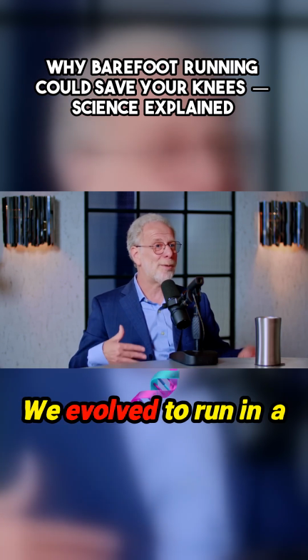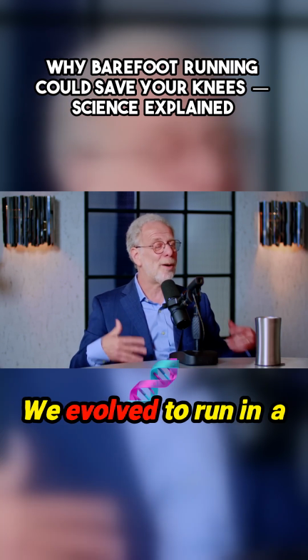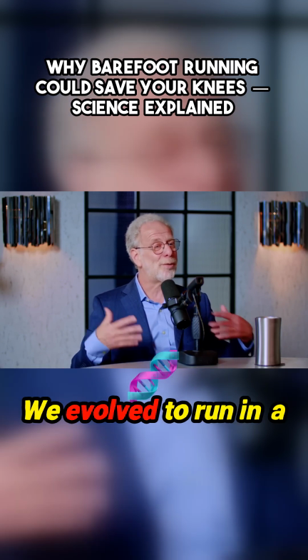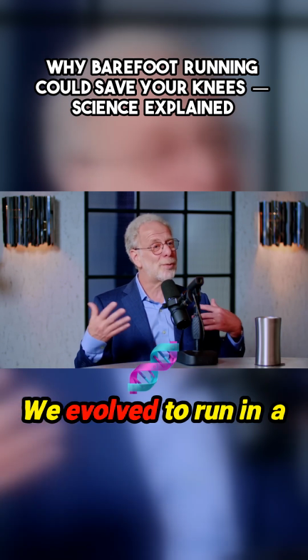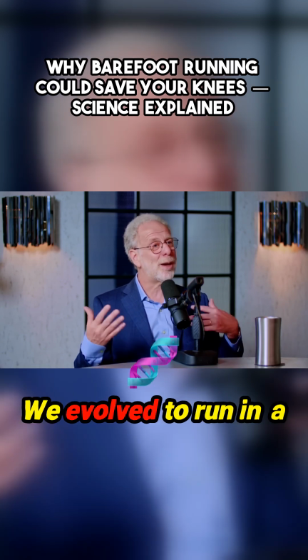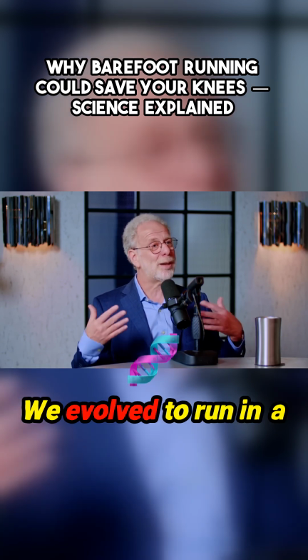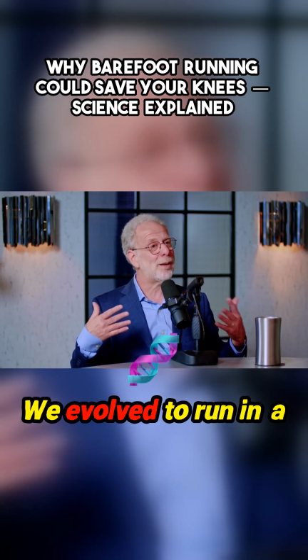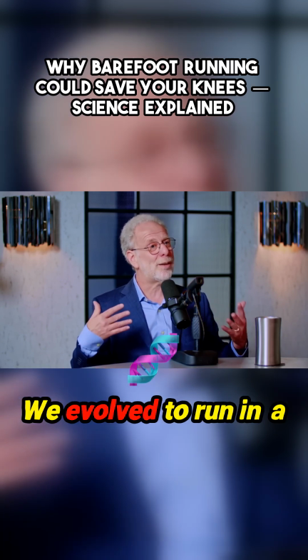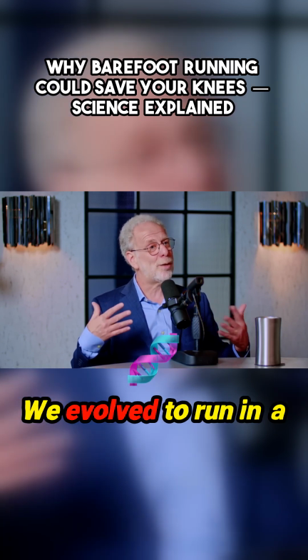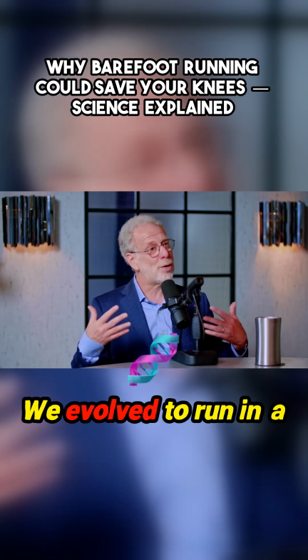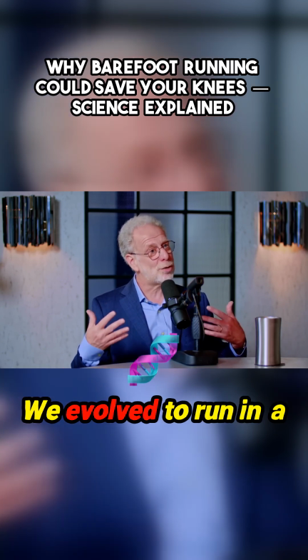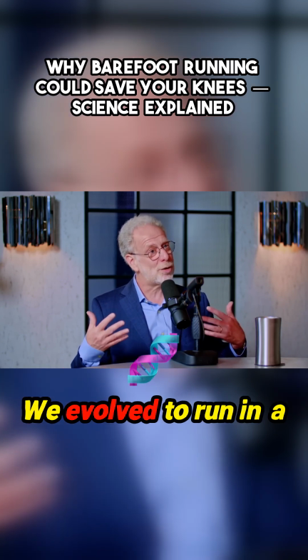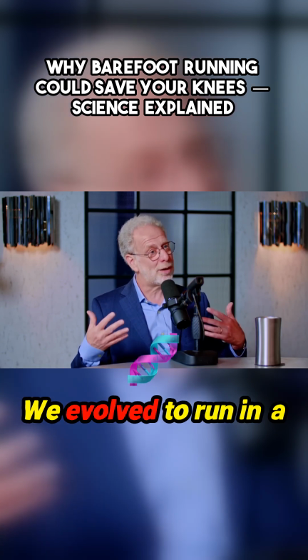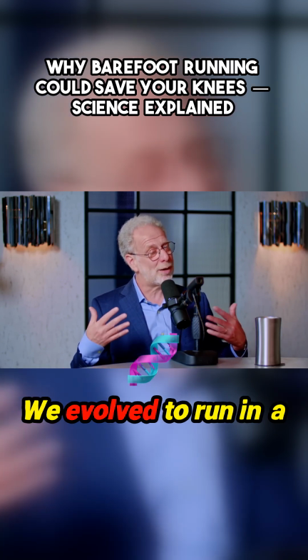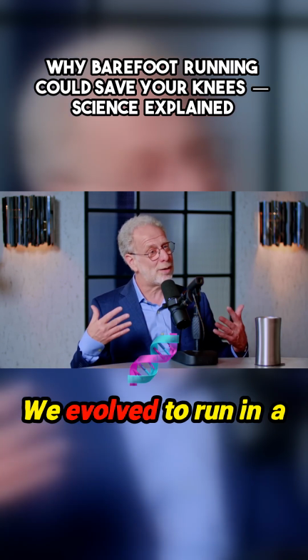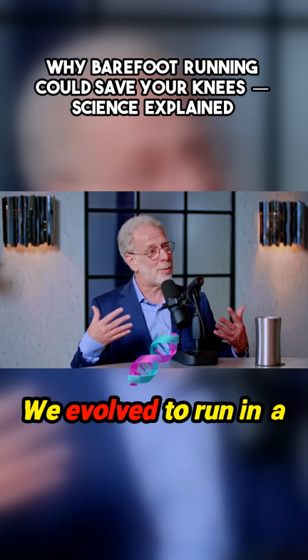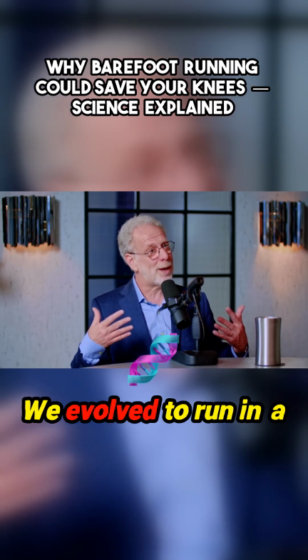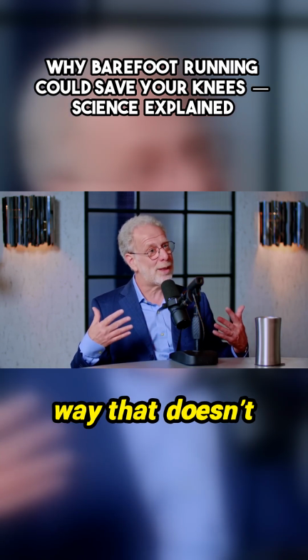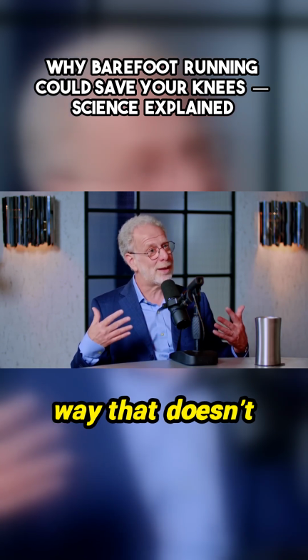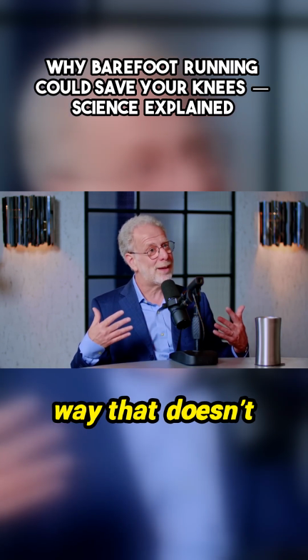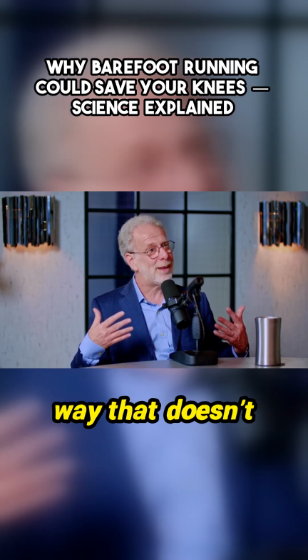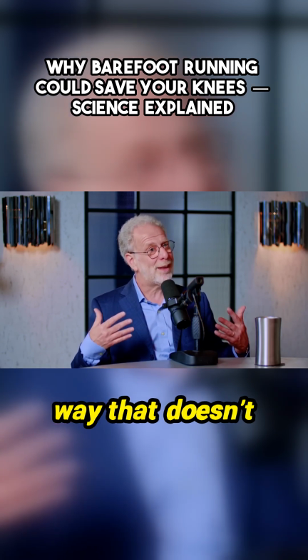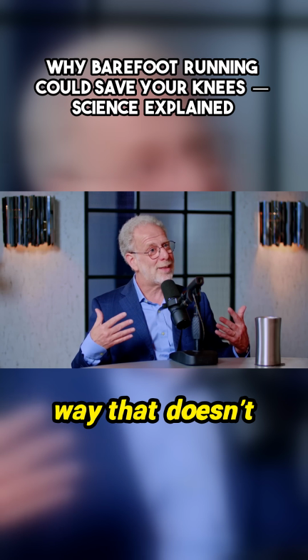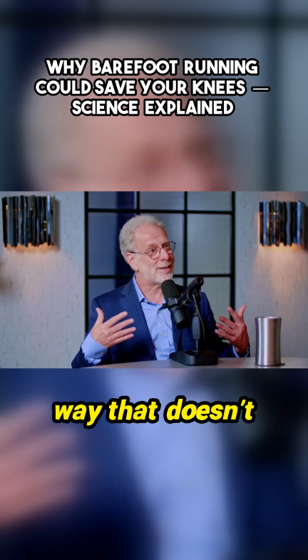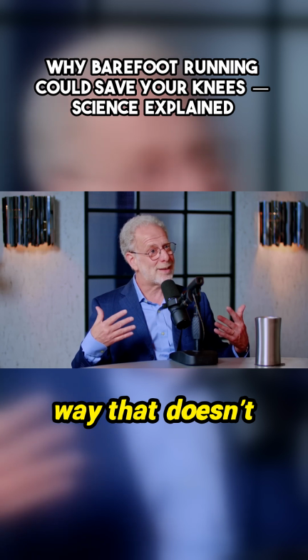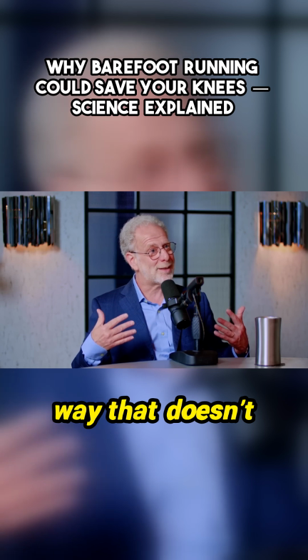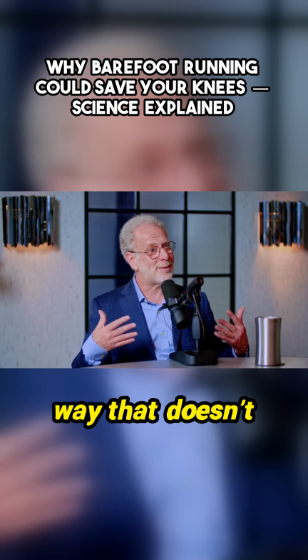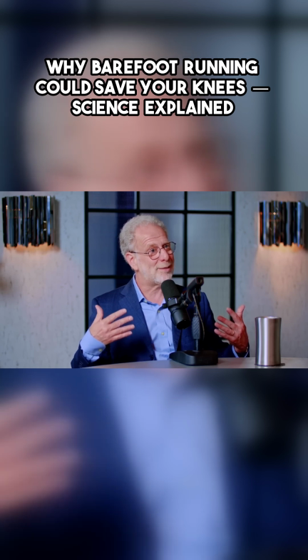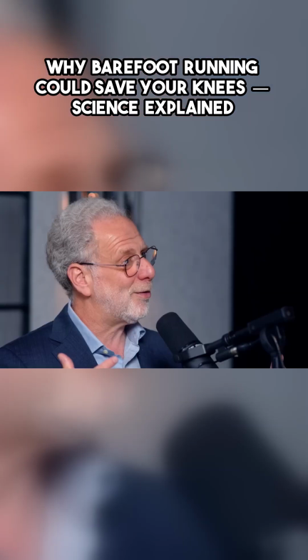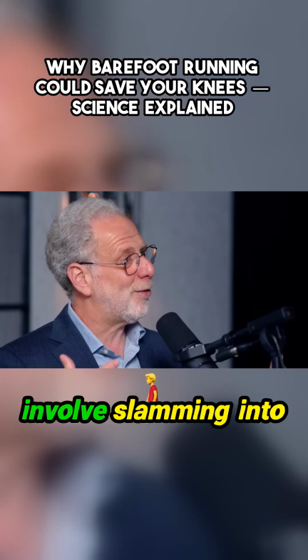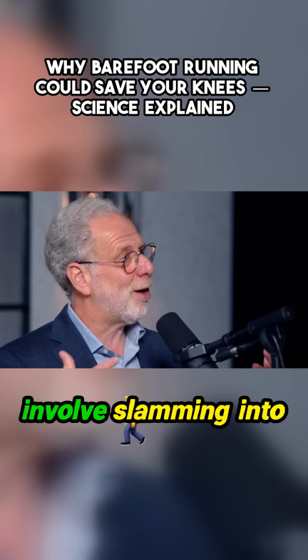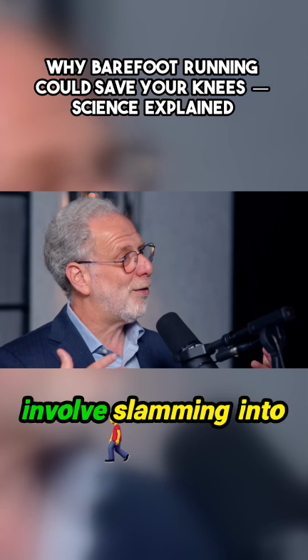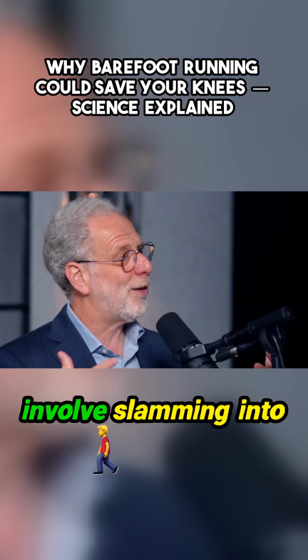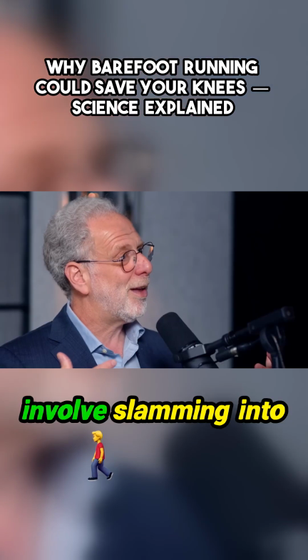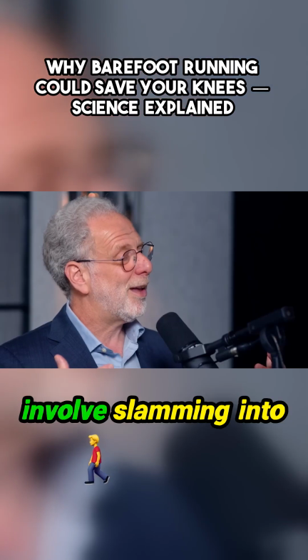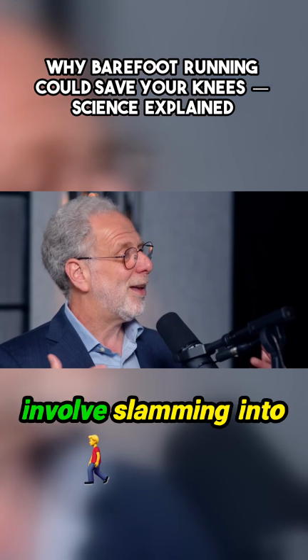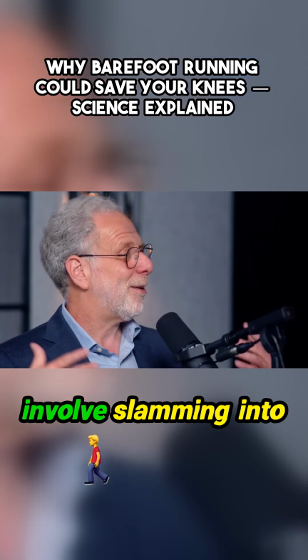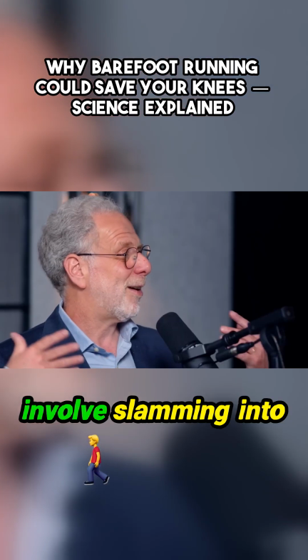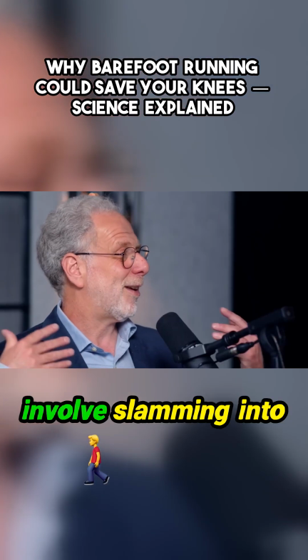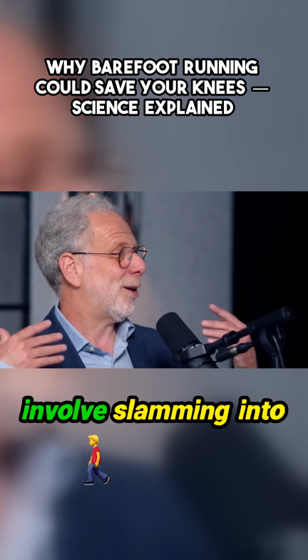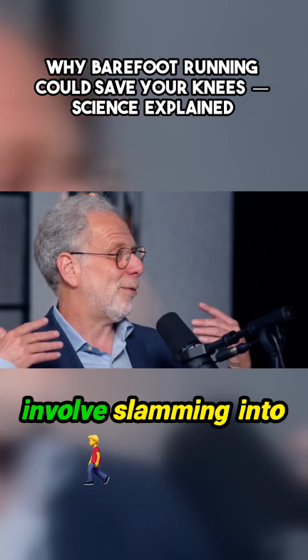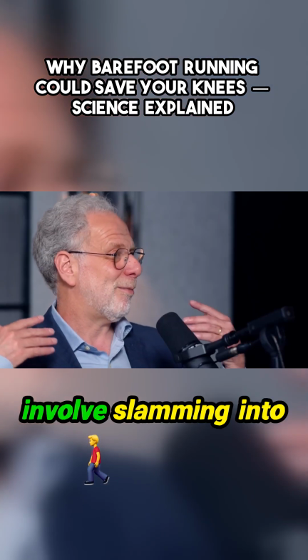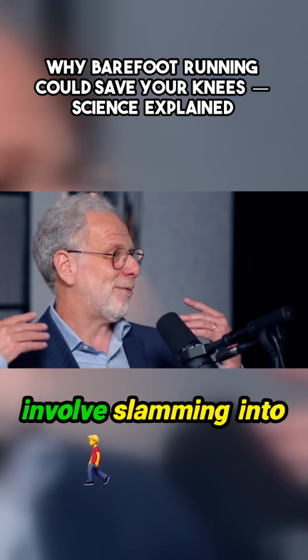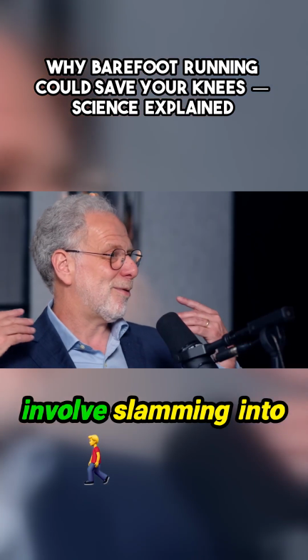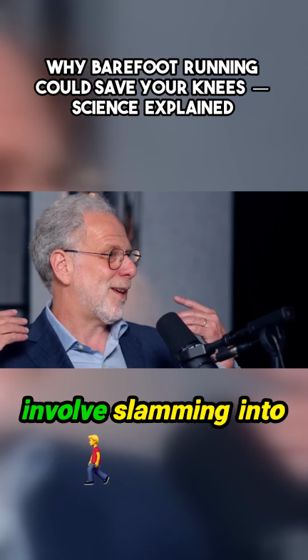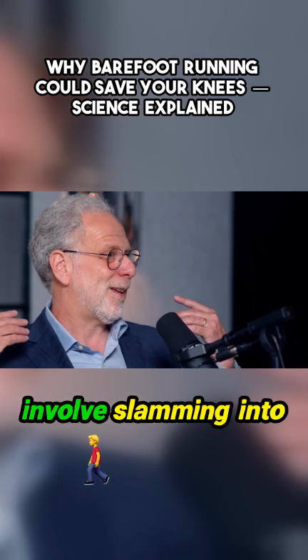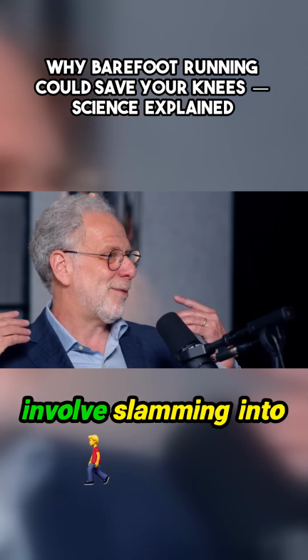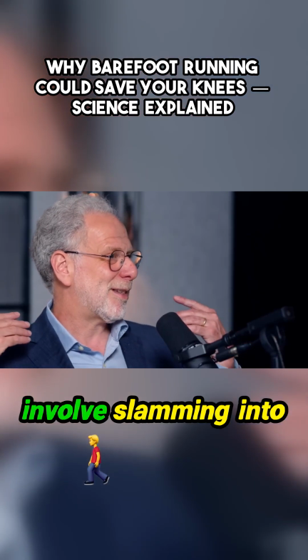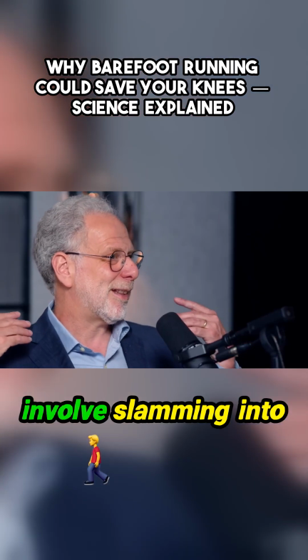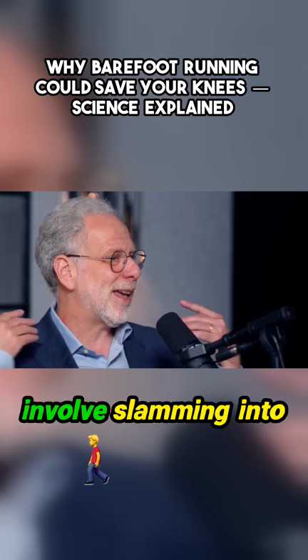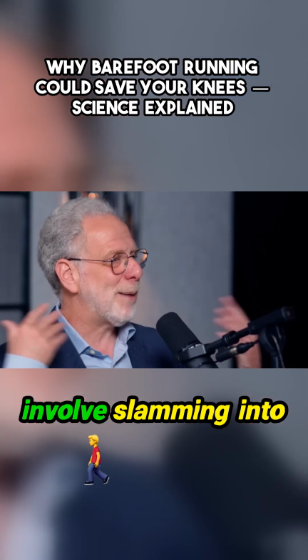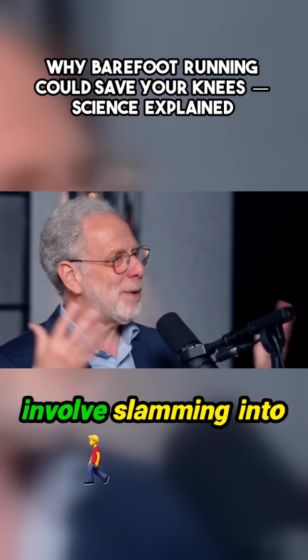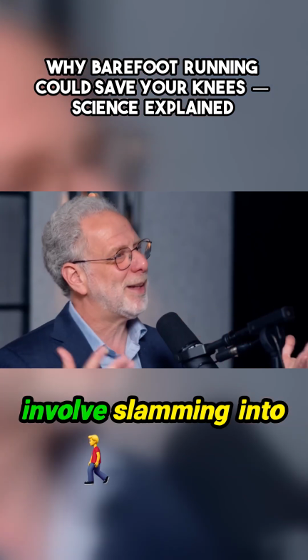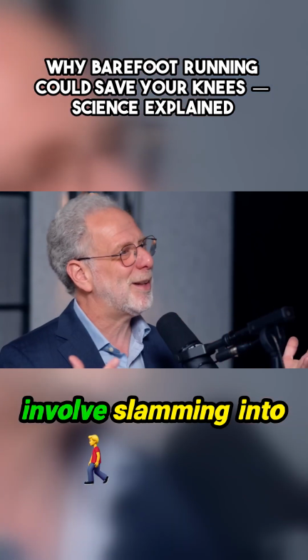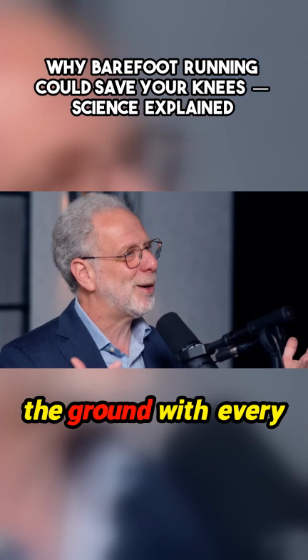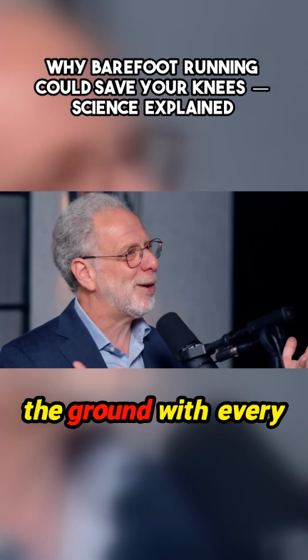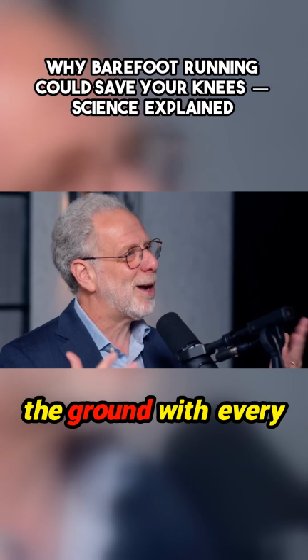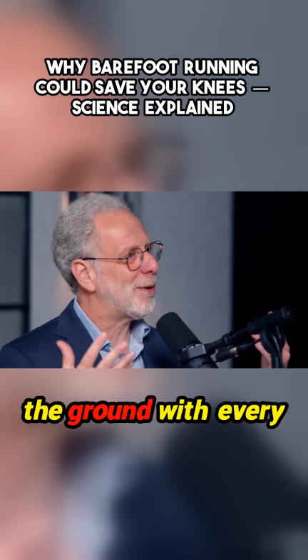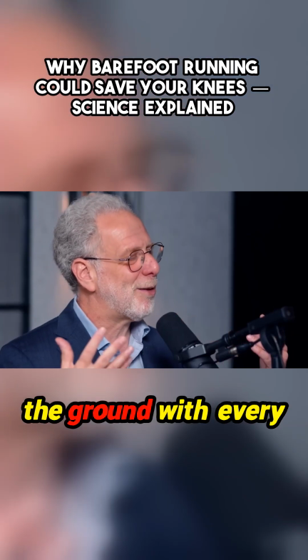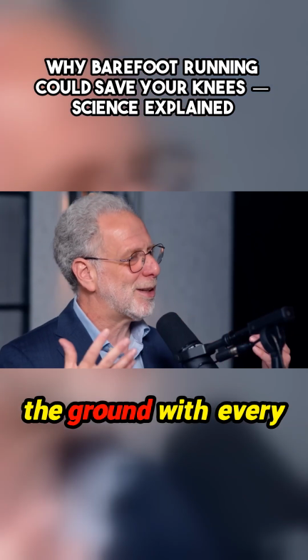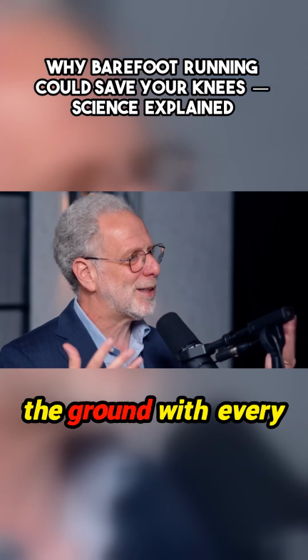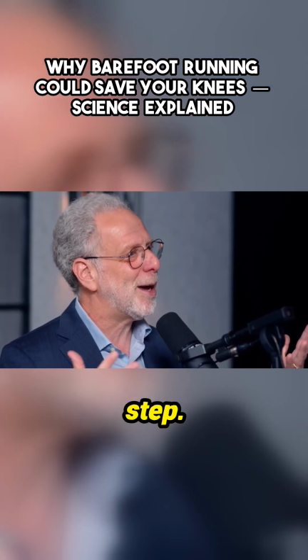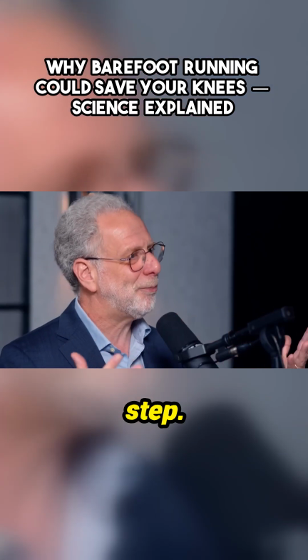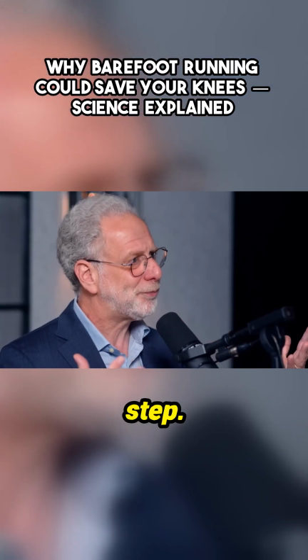We evolved to run in a way that doesn't involve slamming into the ground with every step.